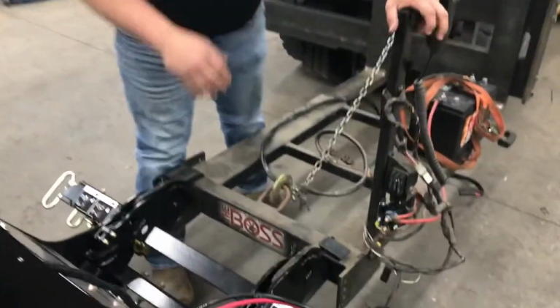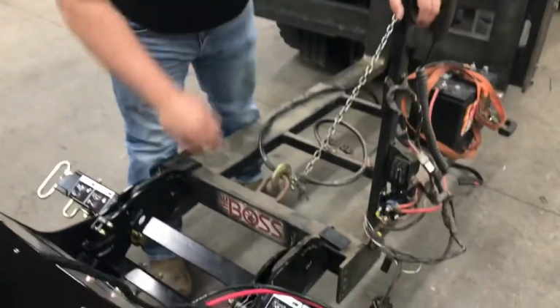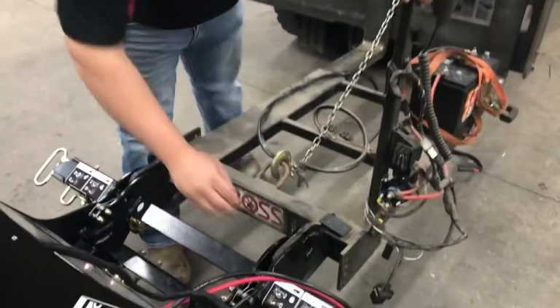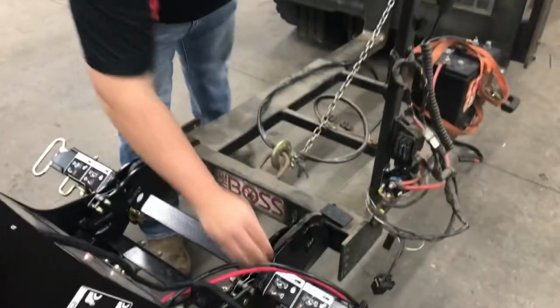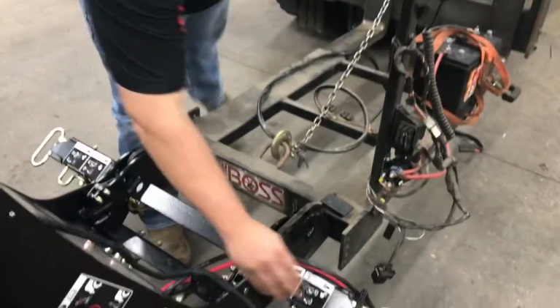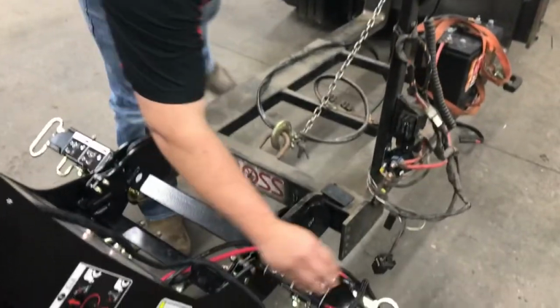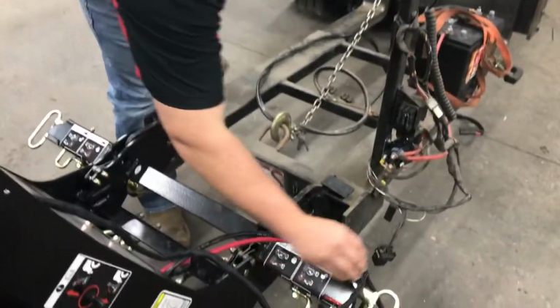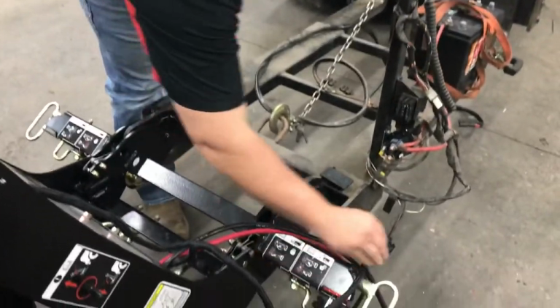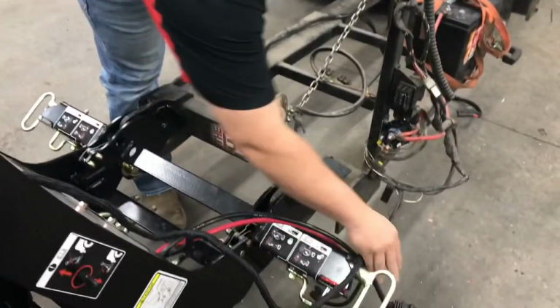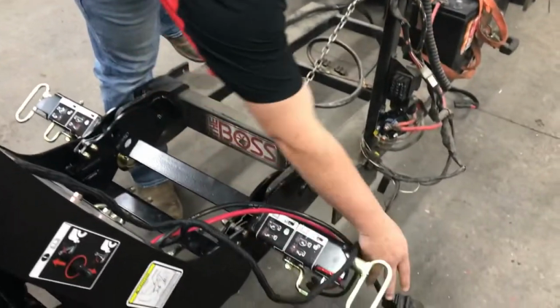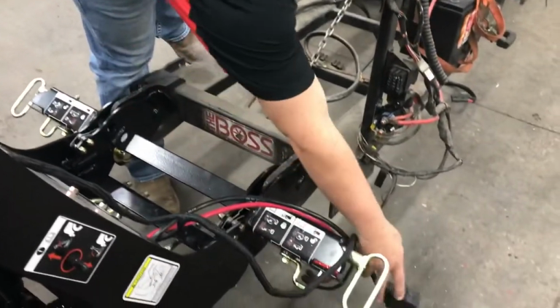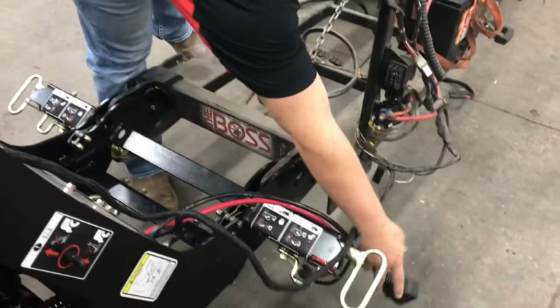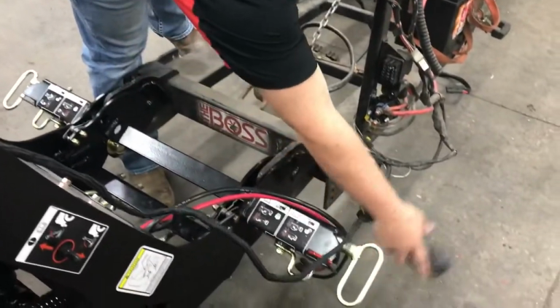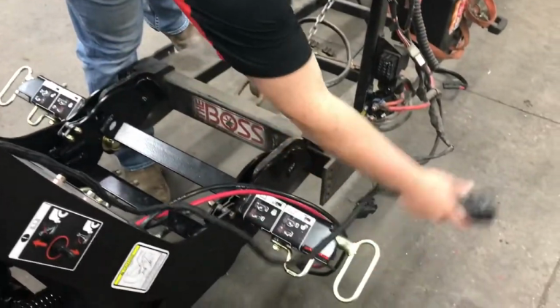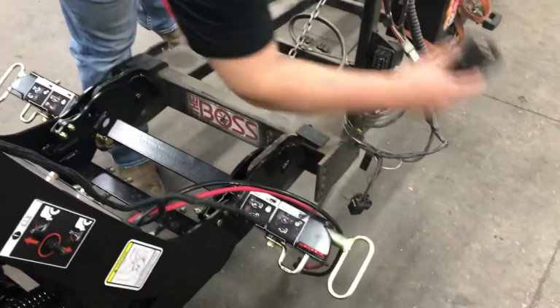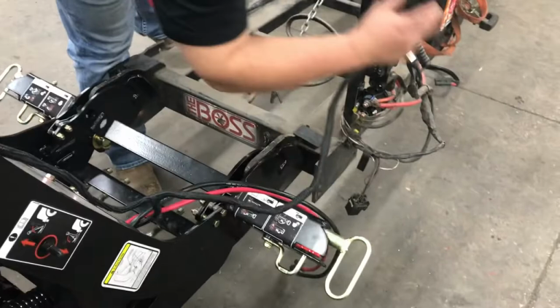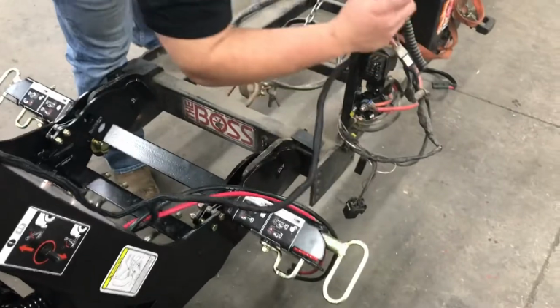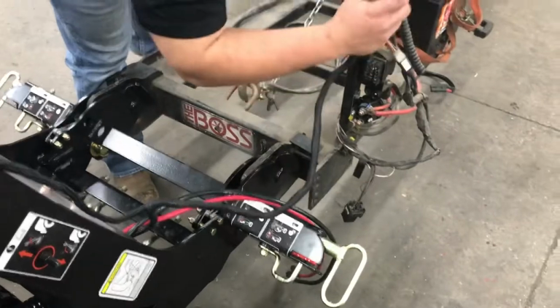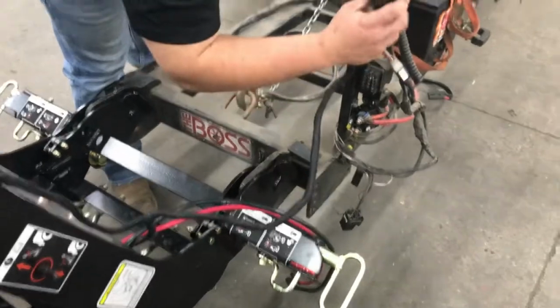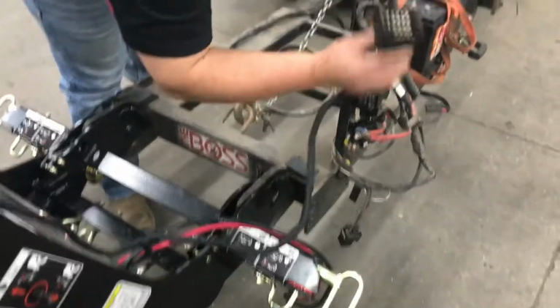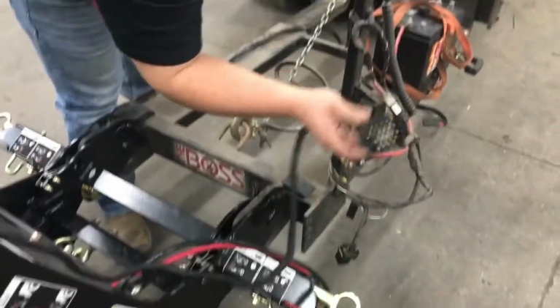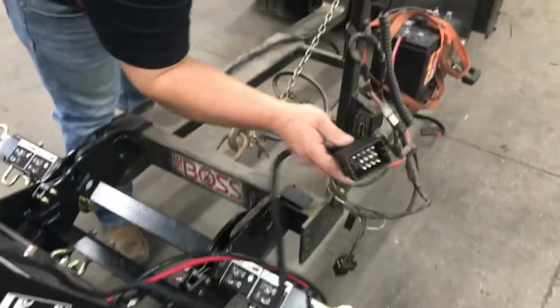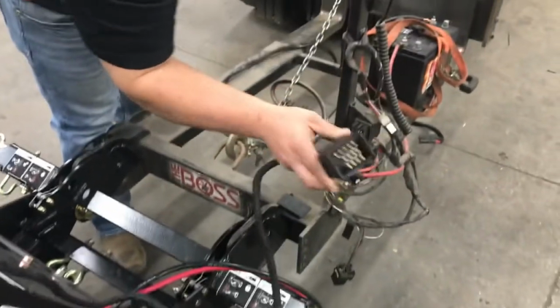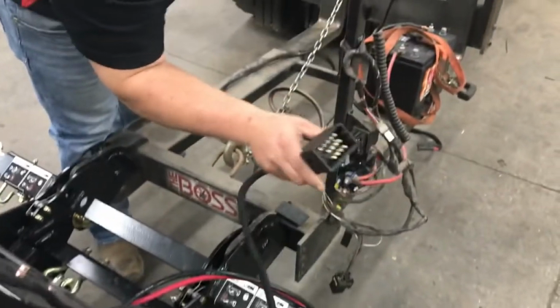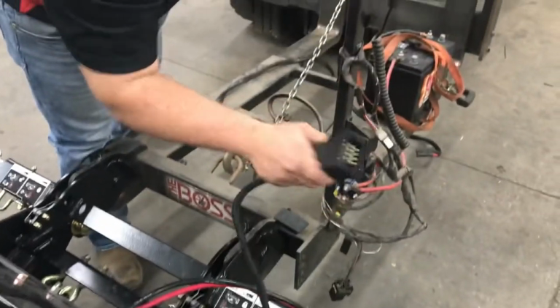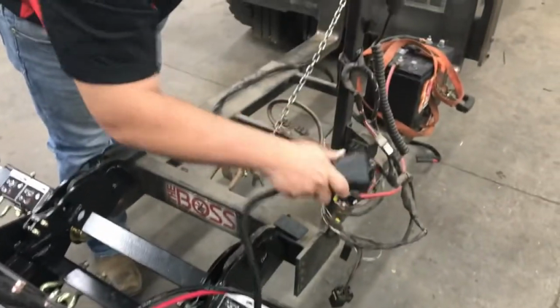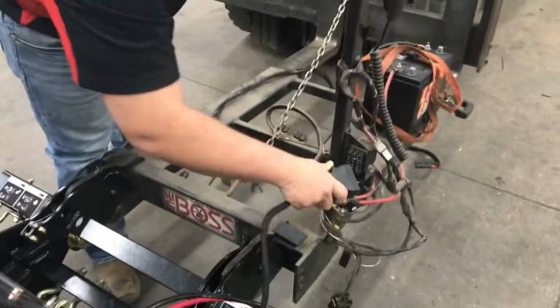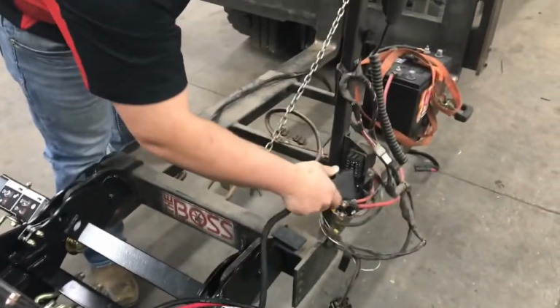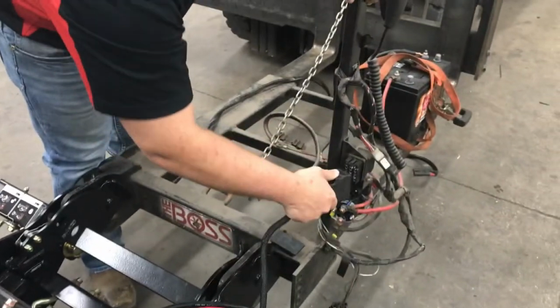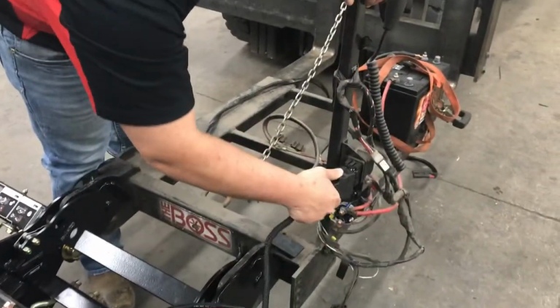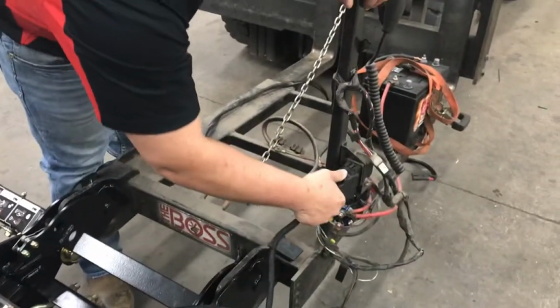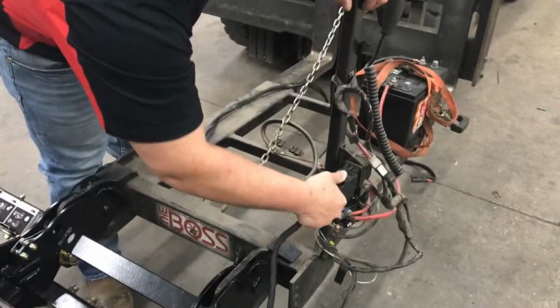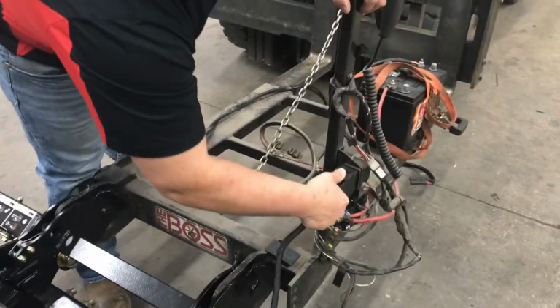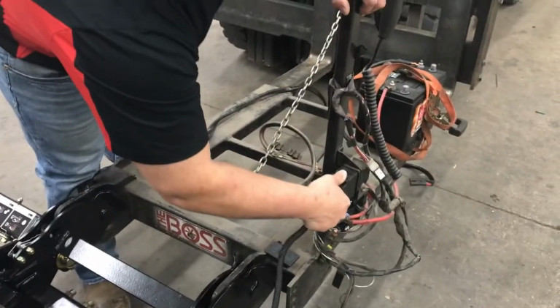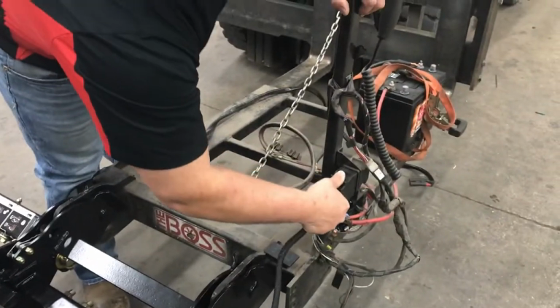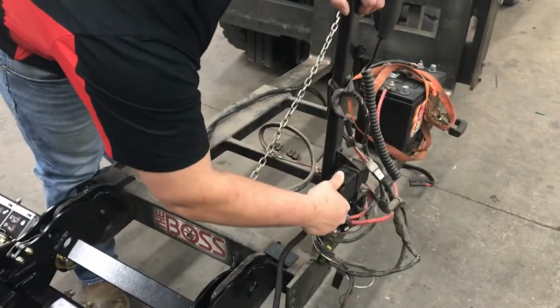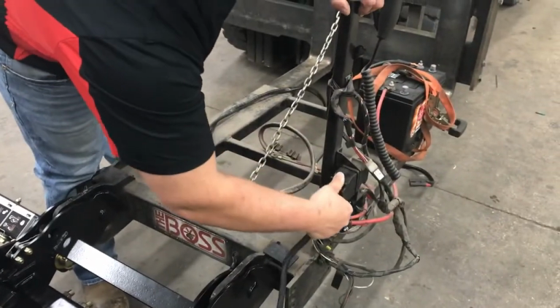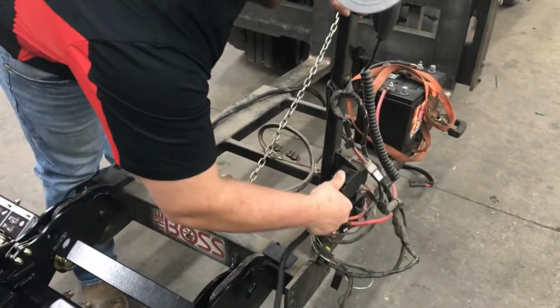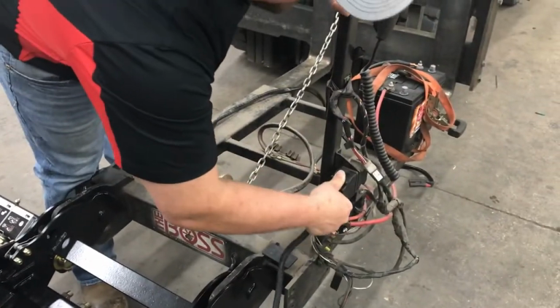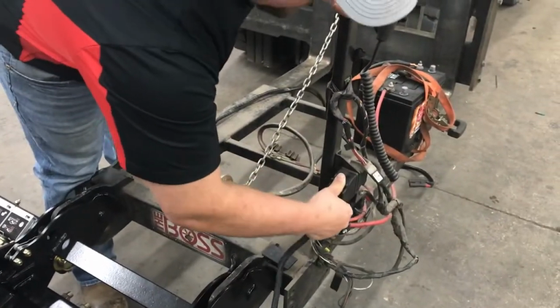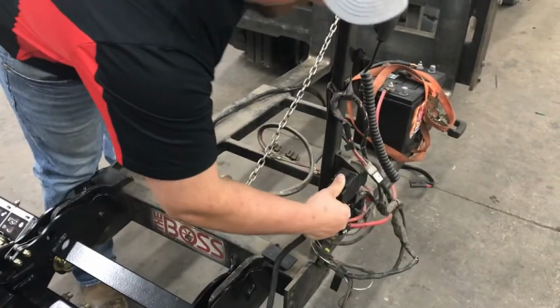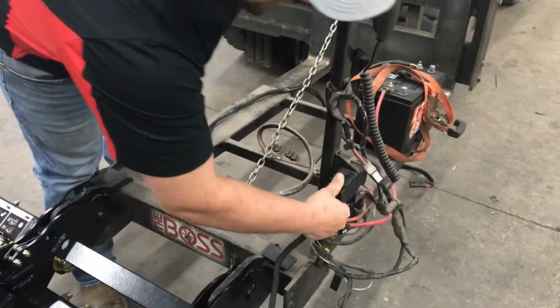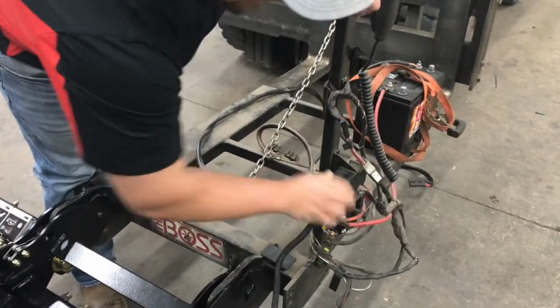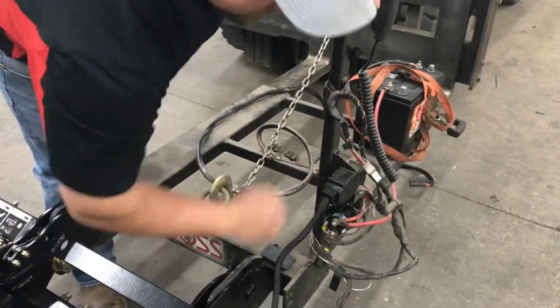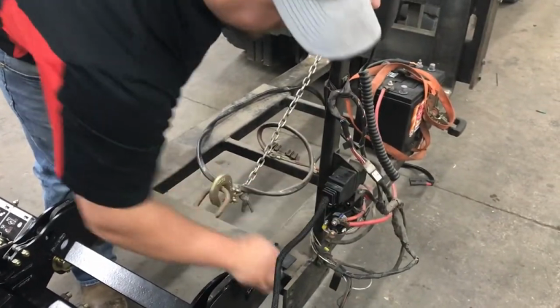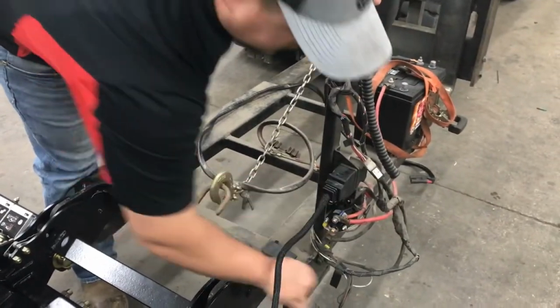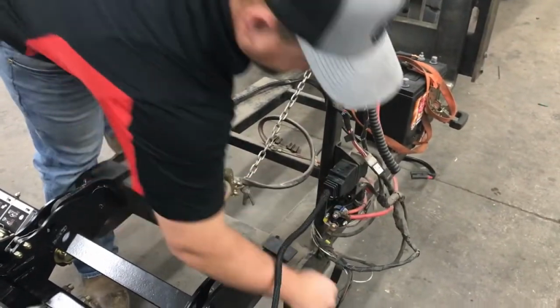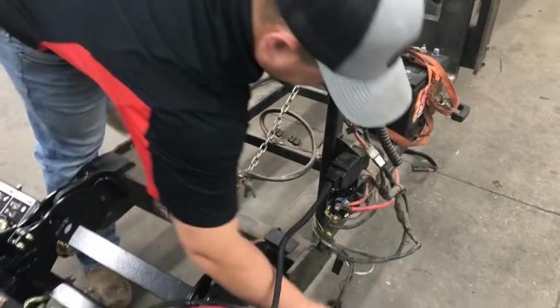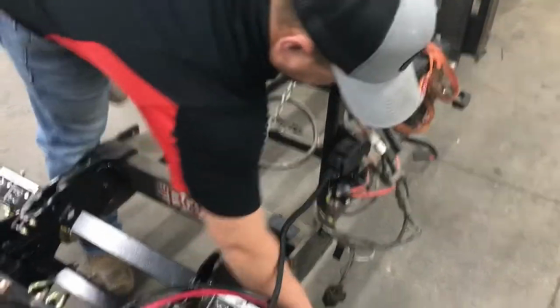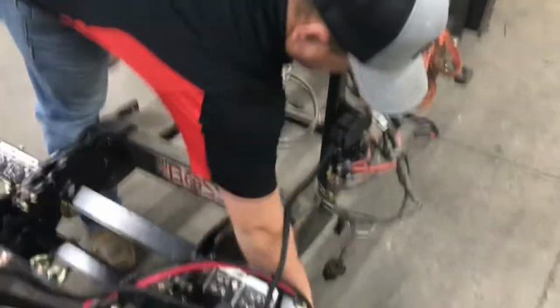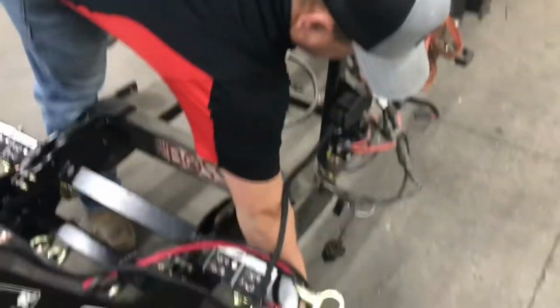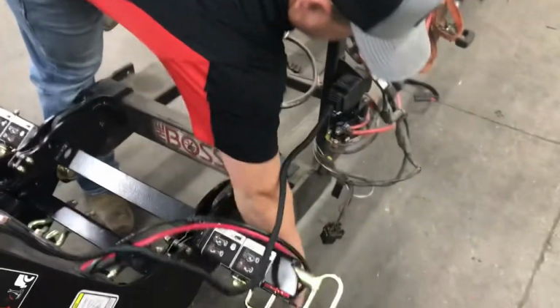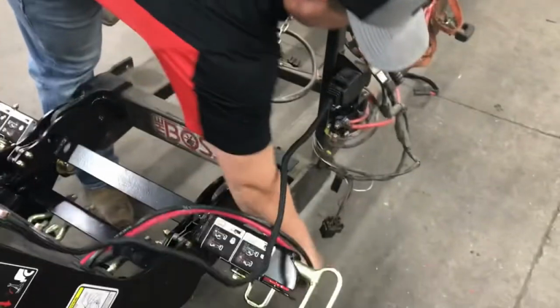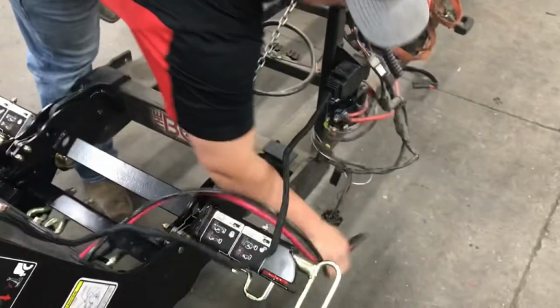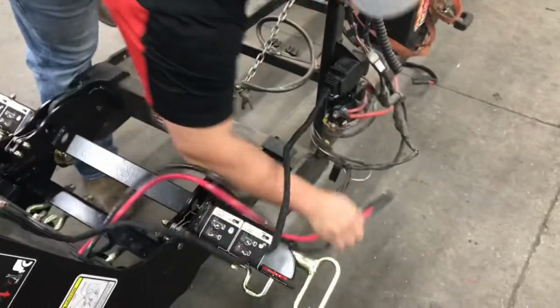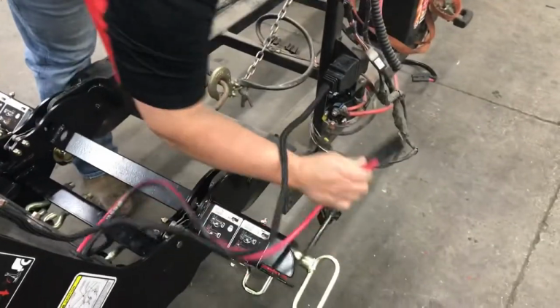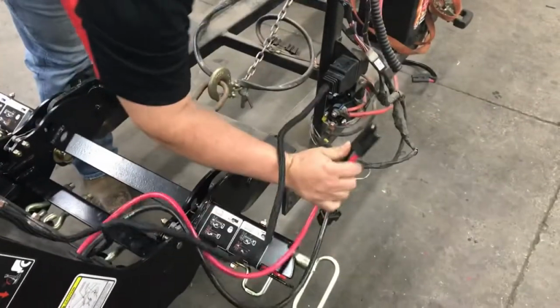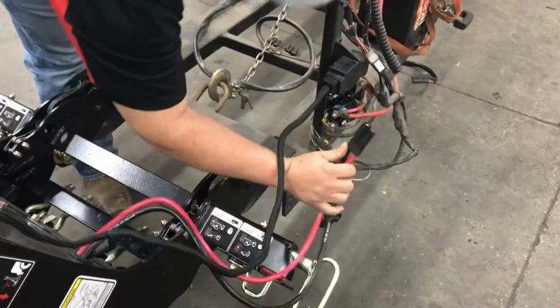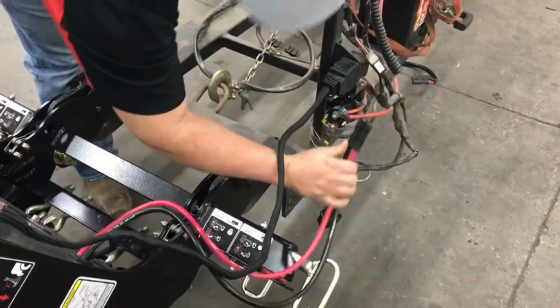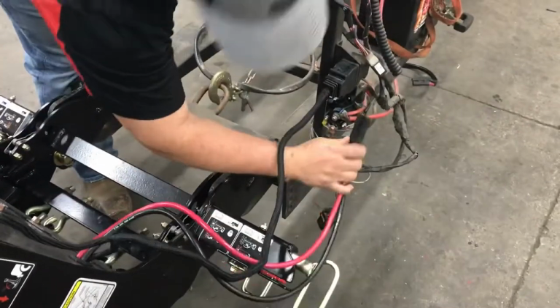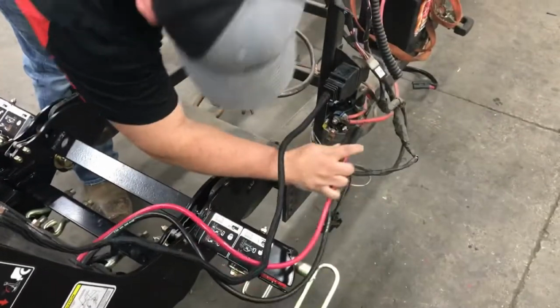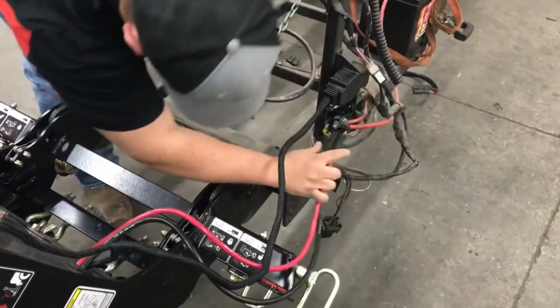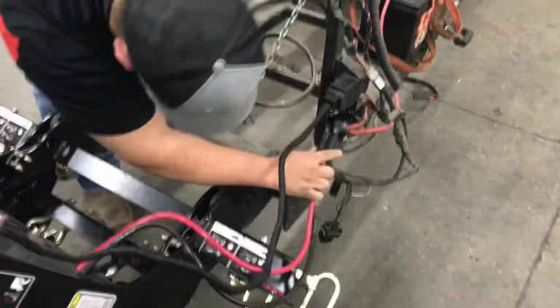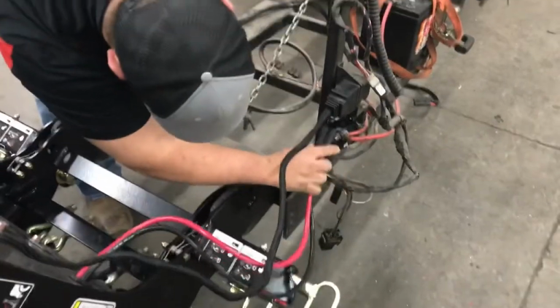First we're going to plug it in. Get the 13-pin connector, then you get your power and ground.